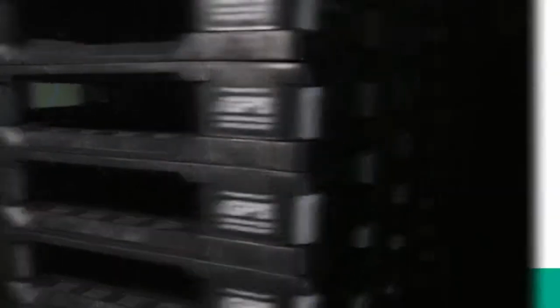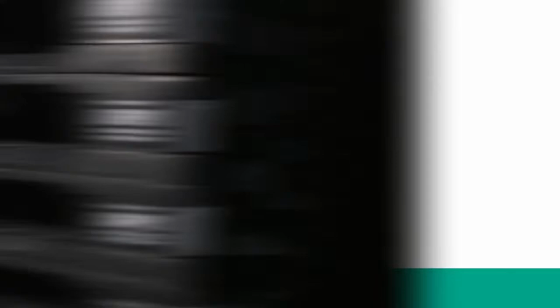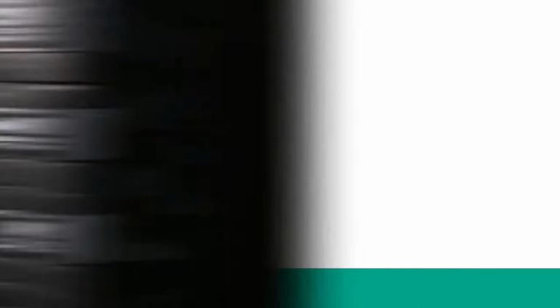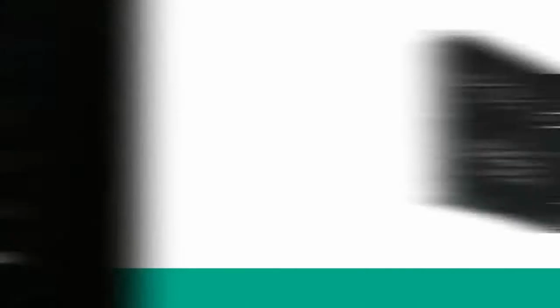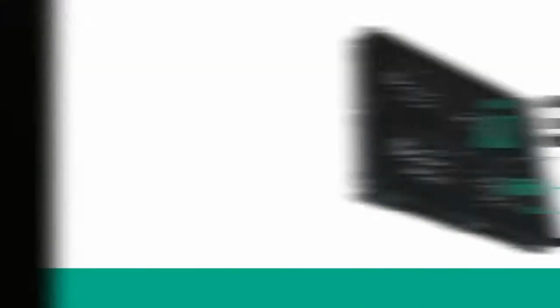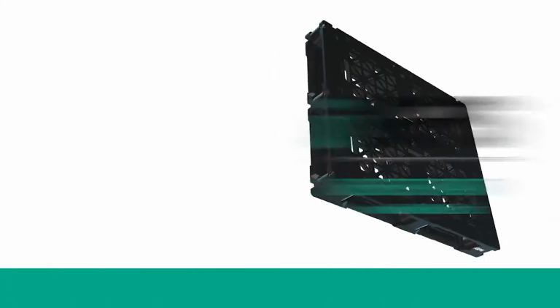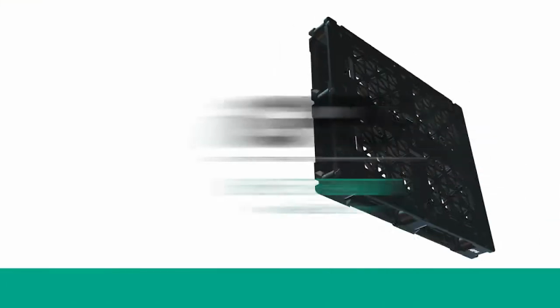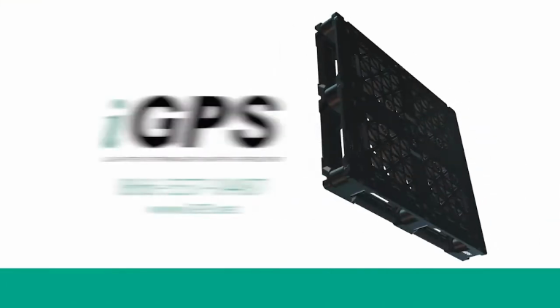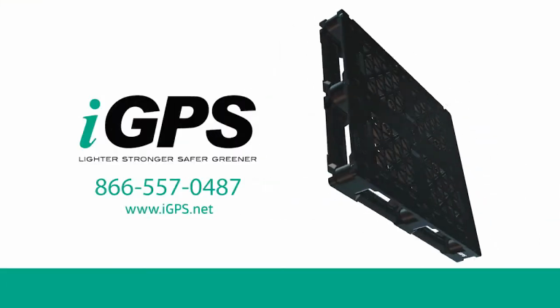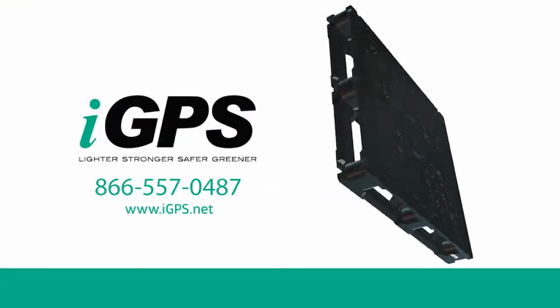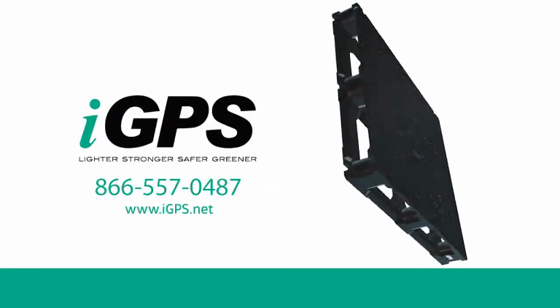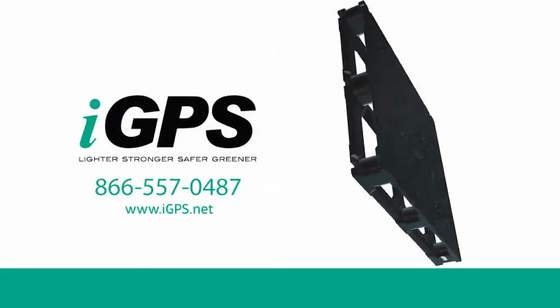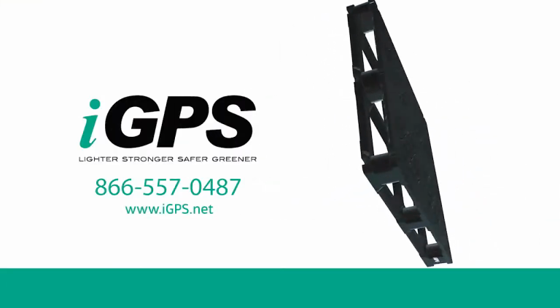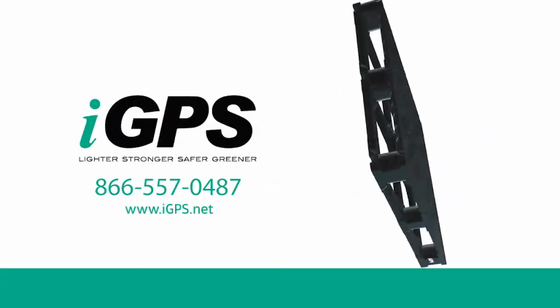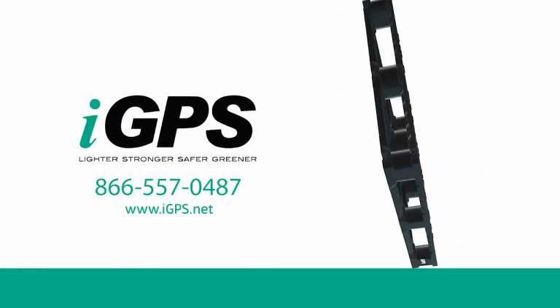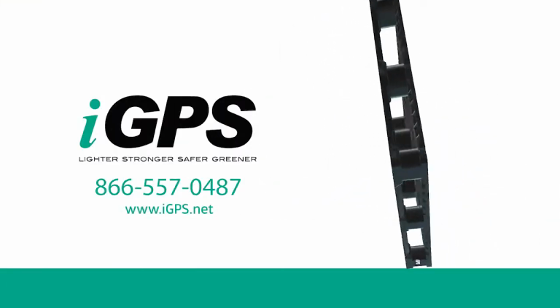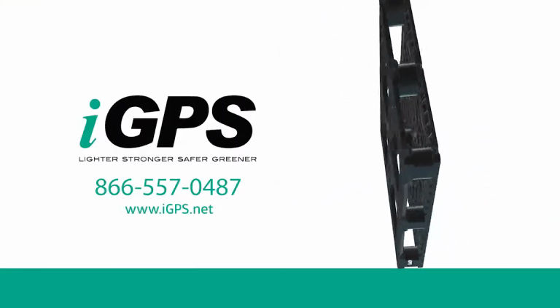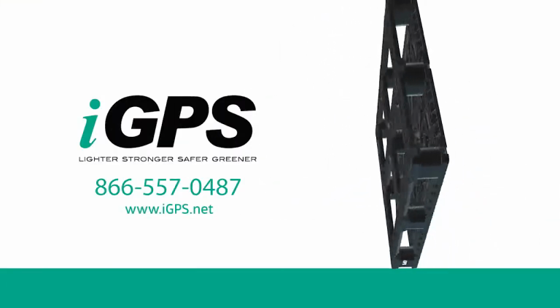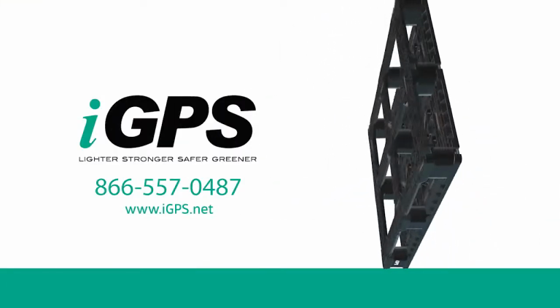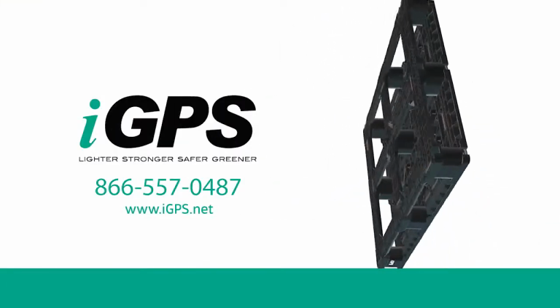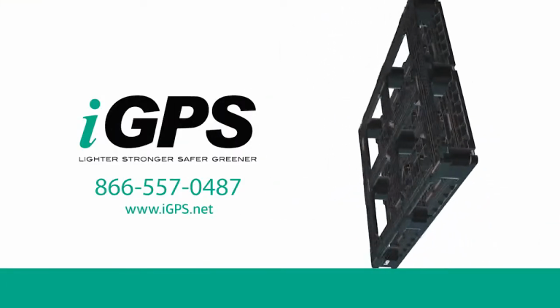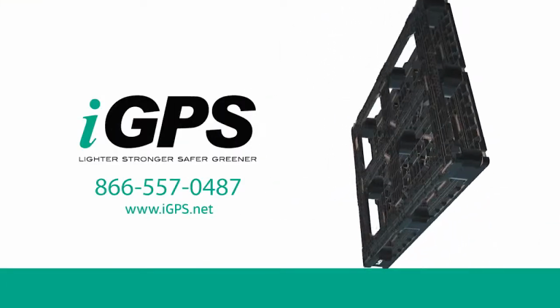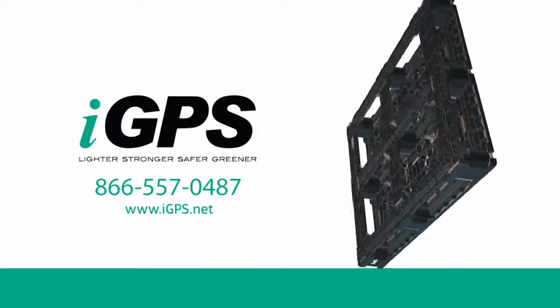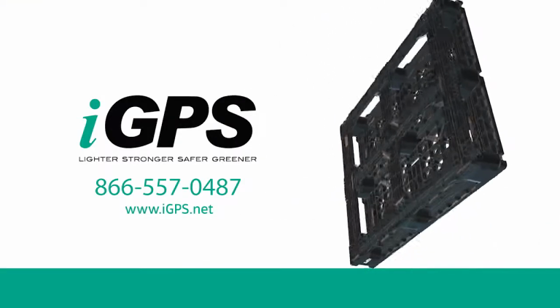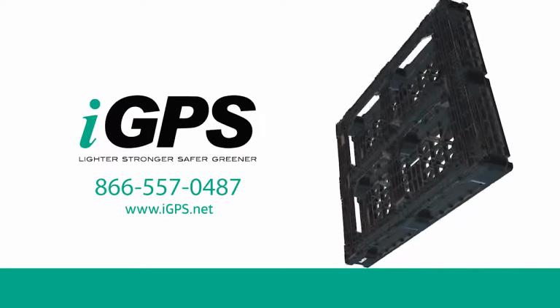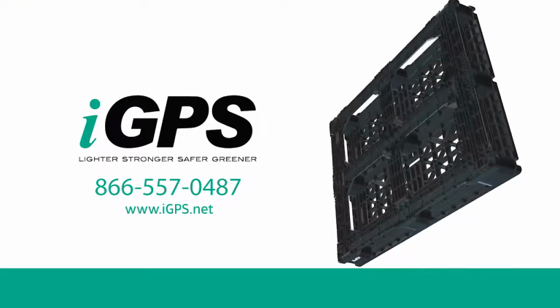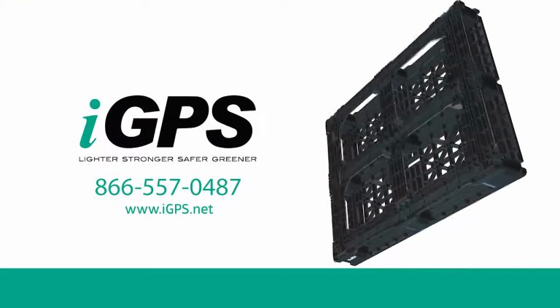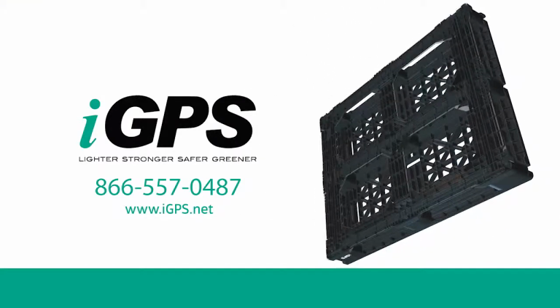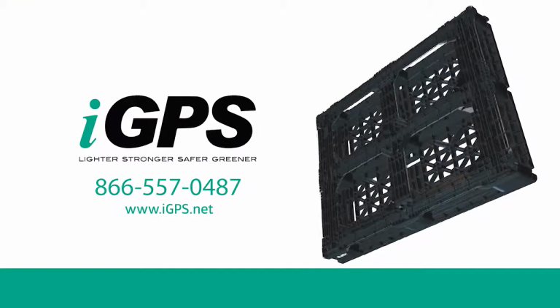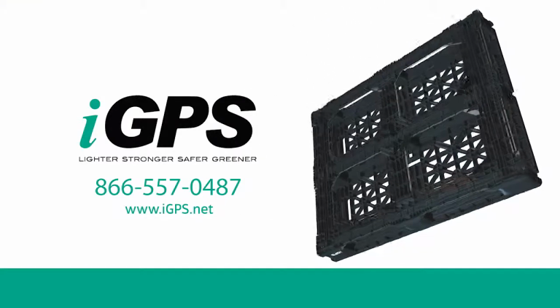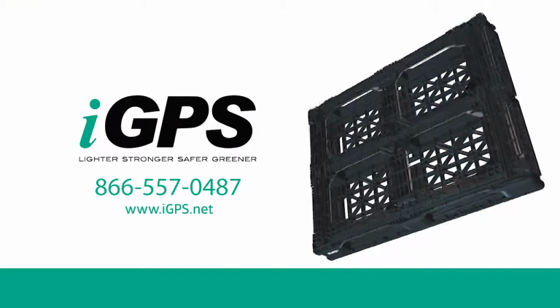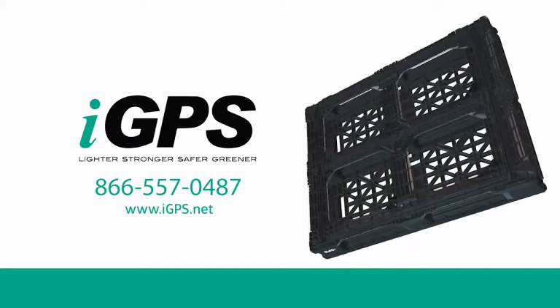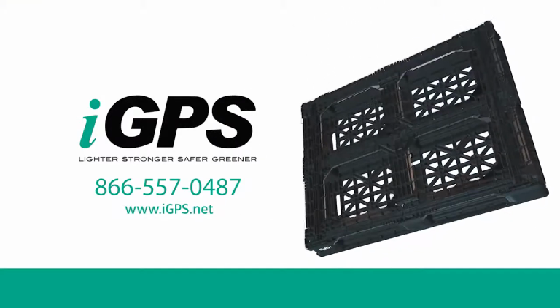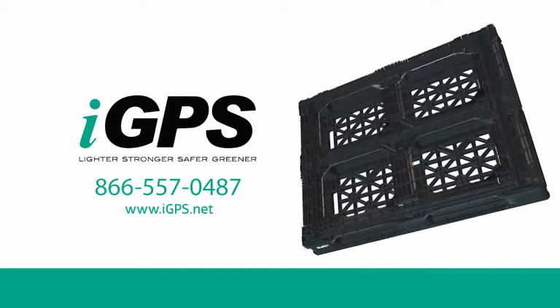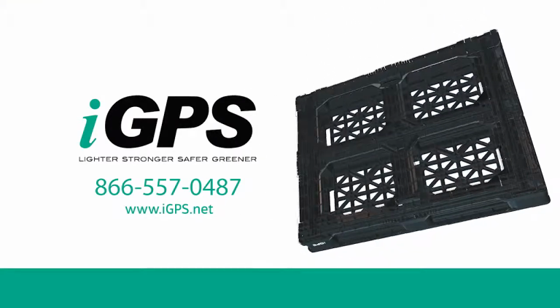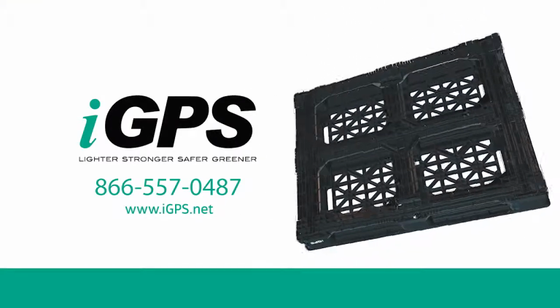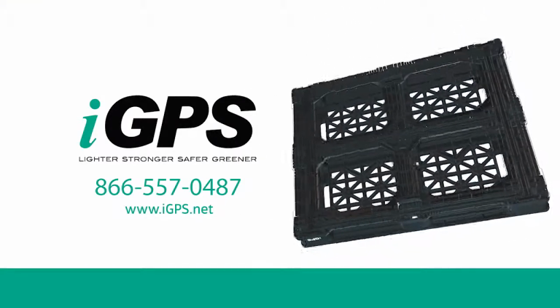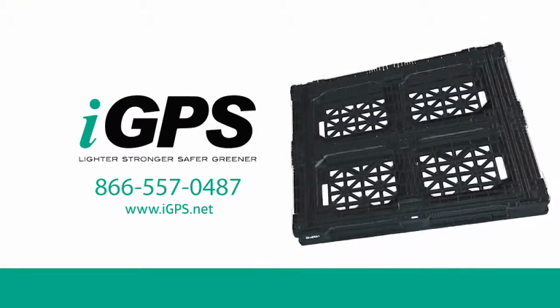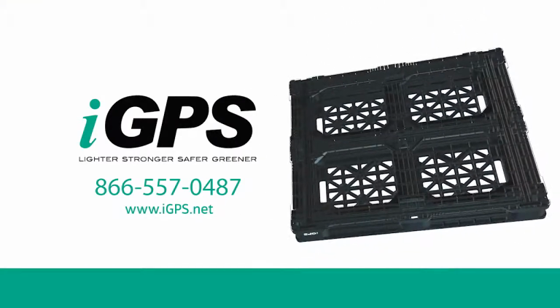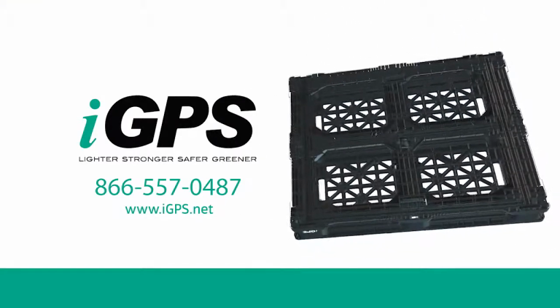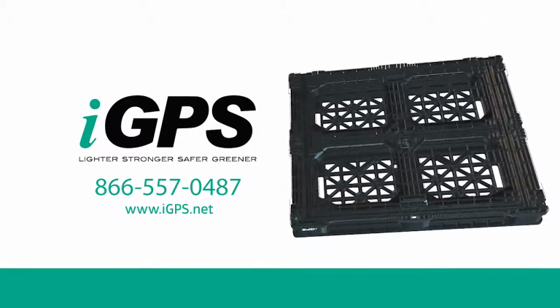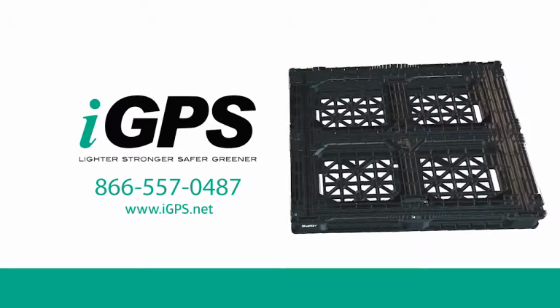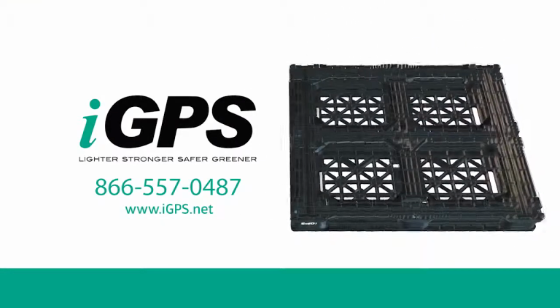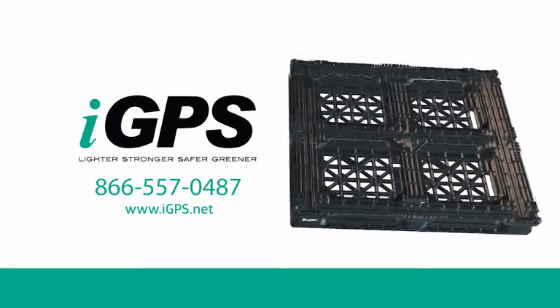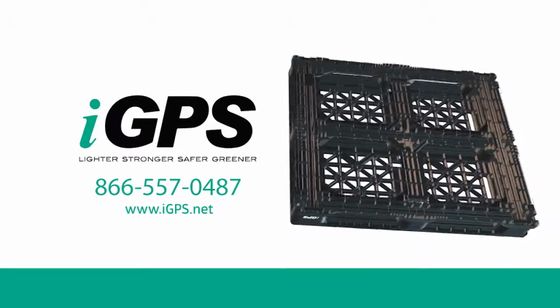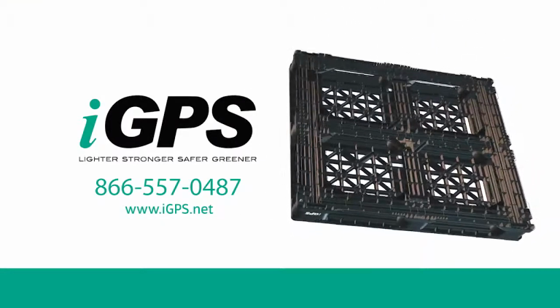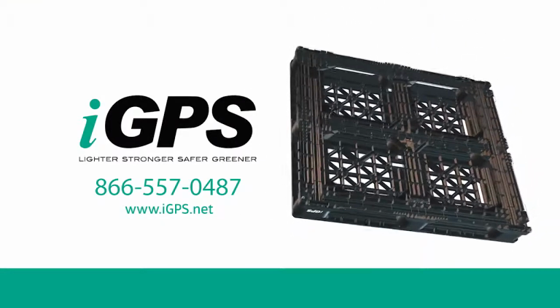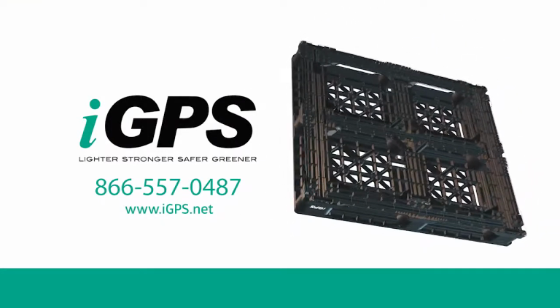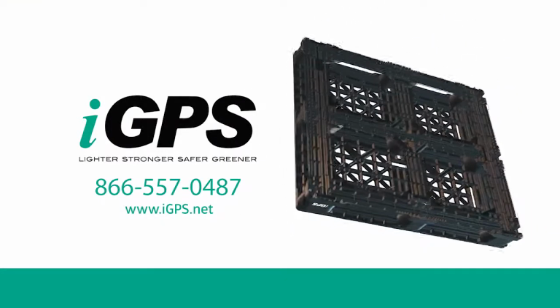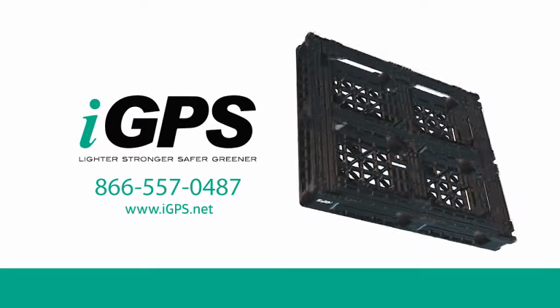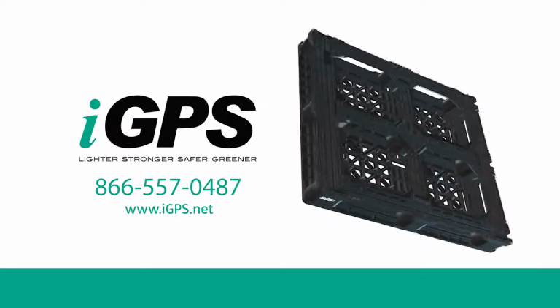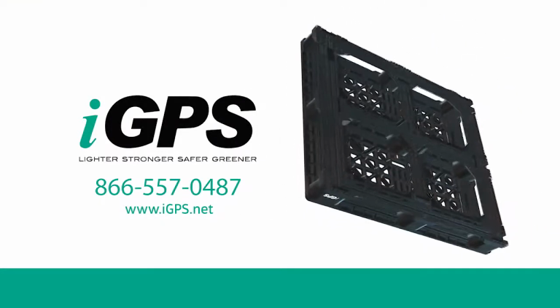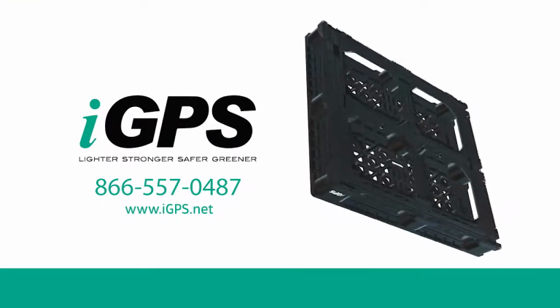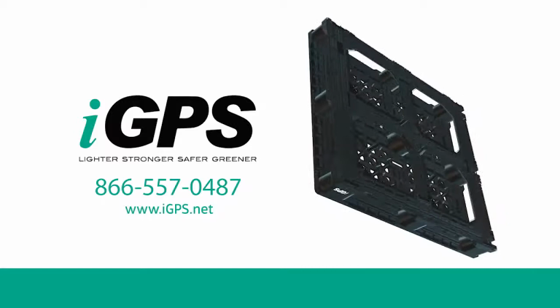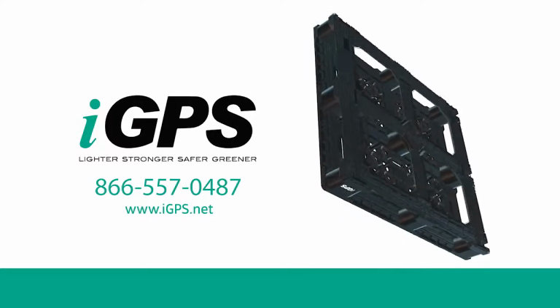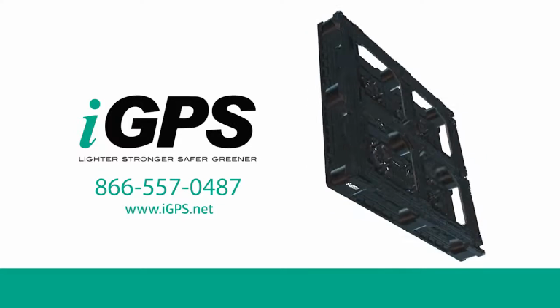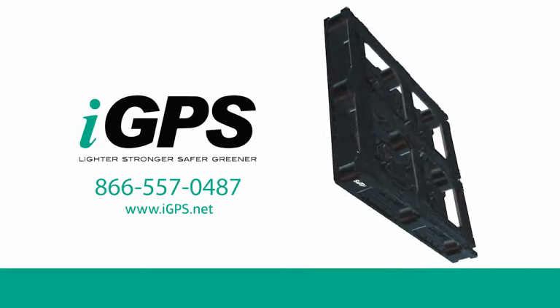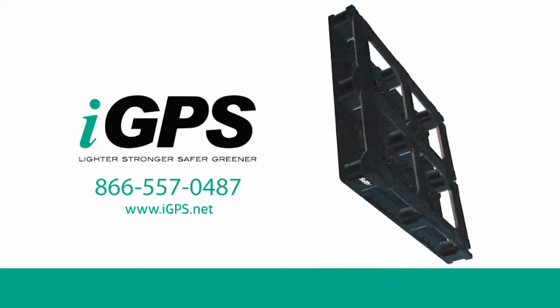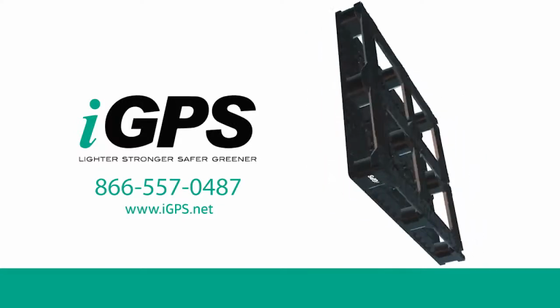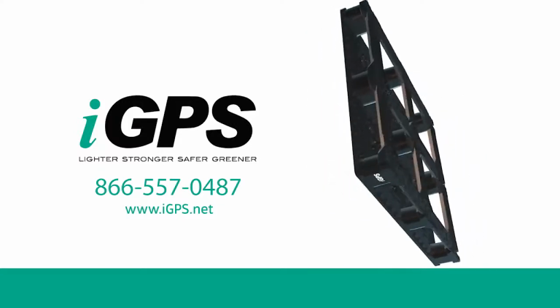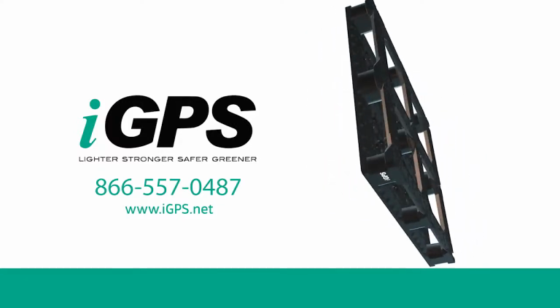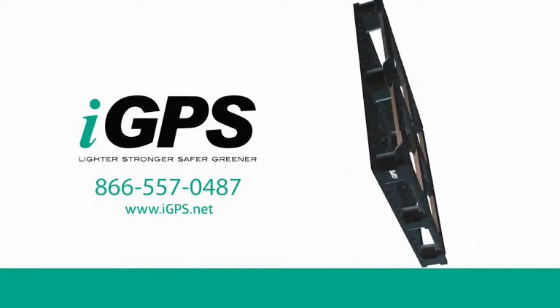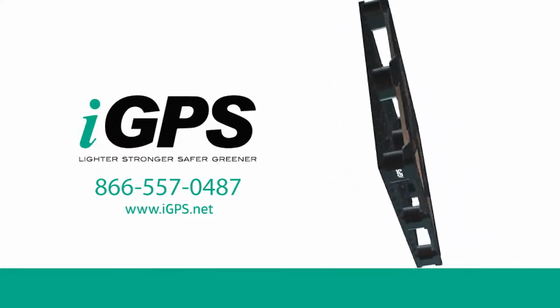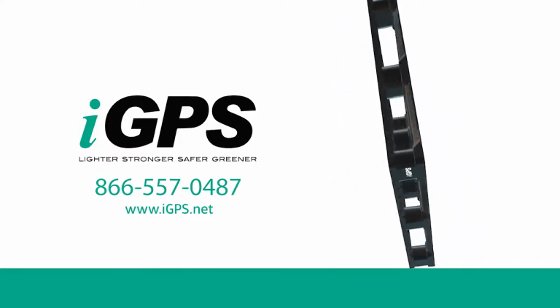The world's most innovative companies ship on IGPS. Isn't it time you learned more?